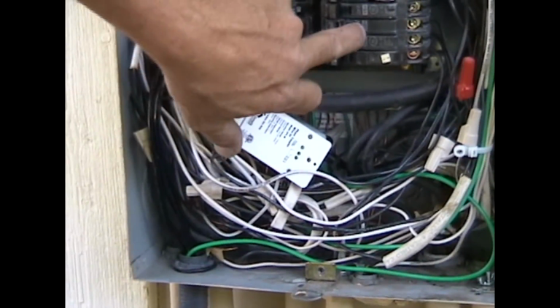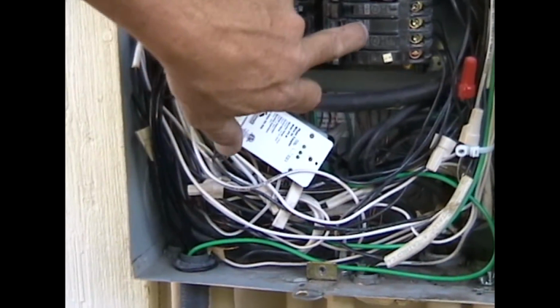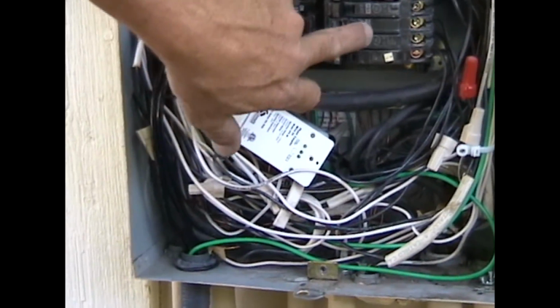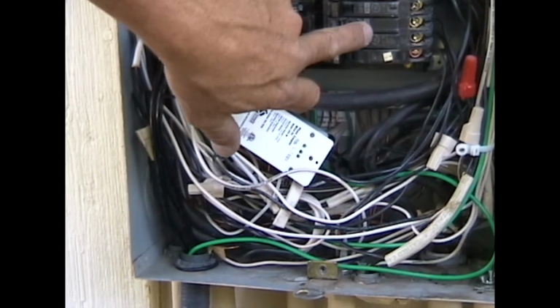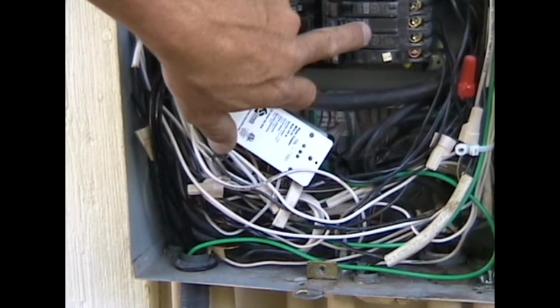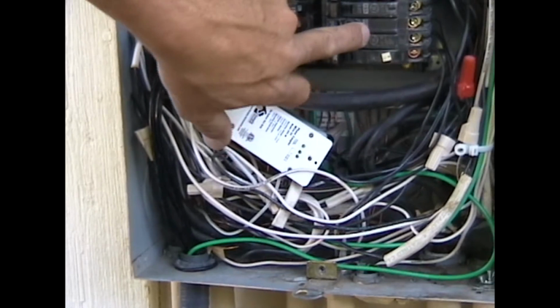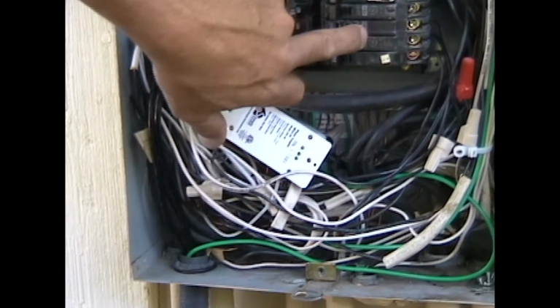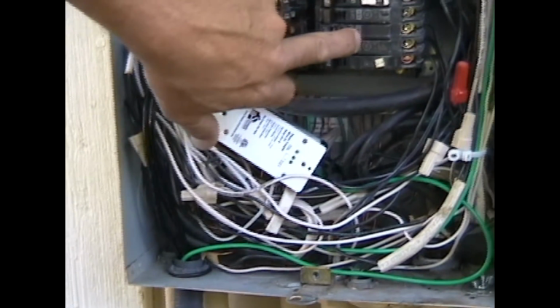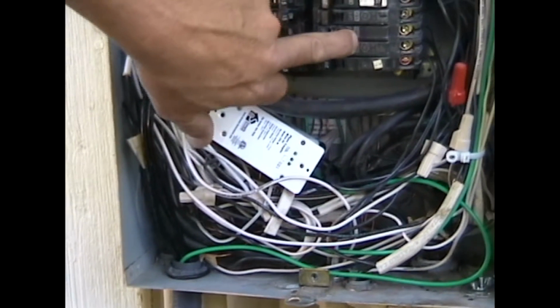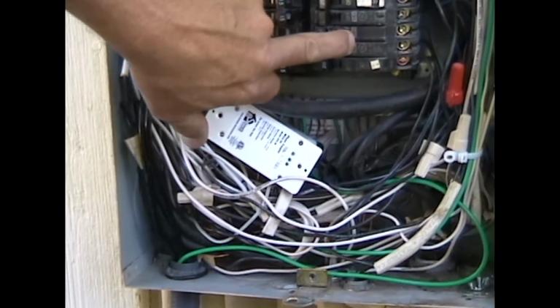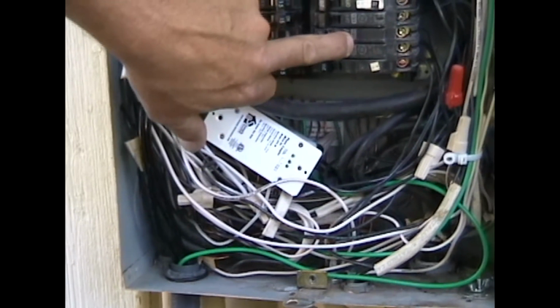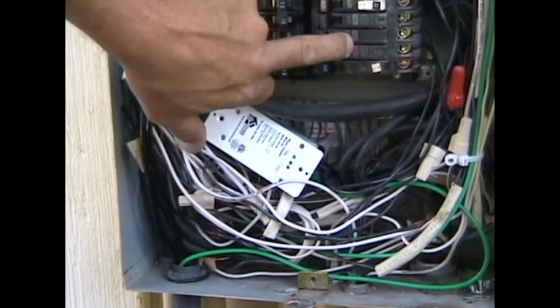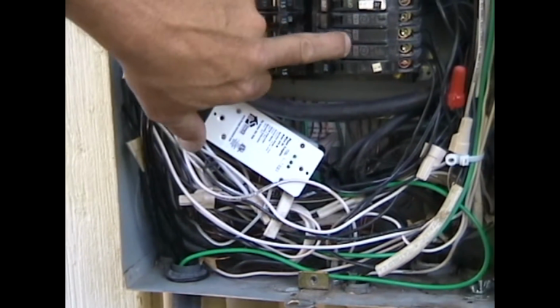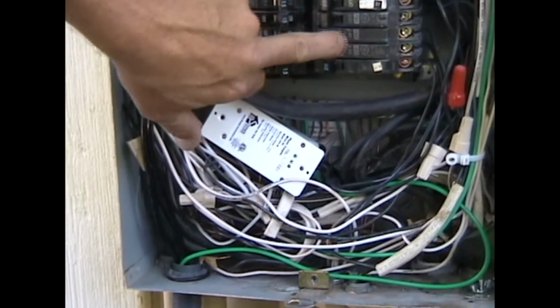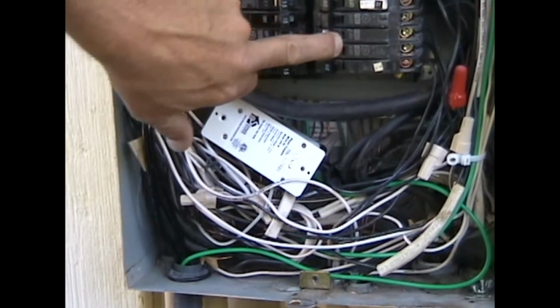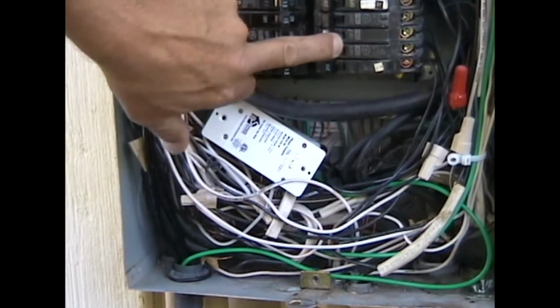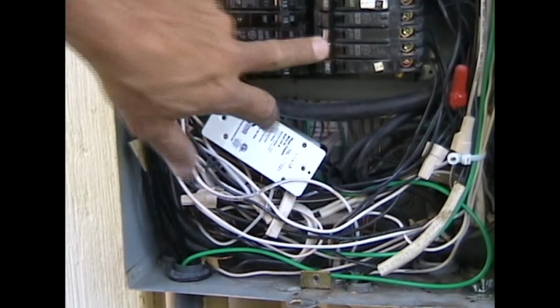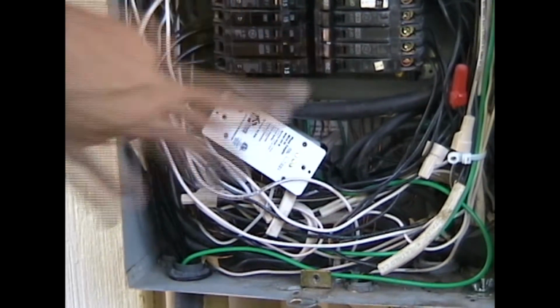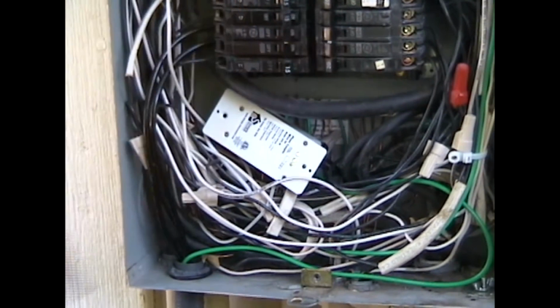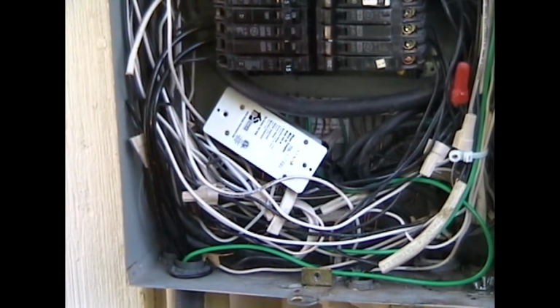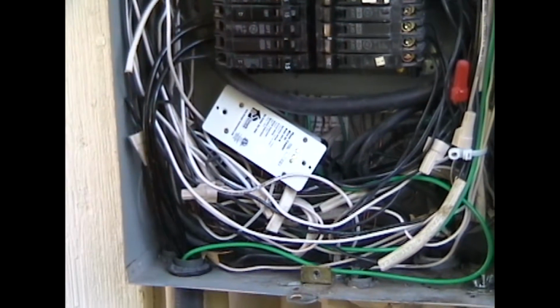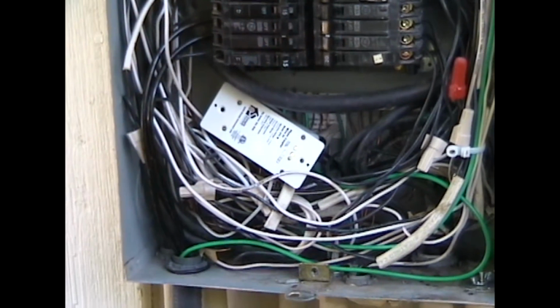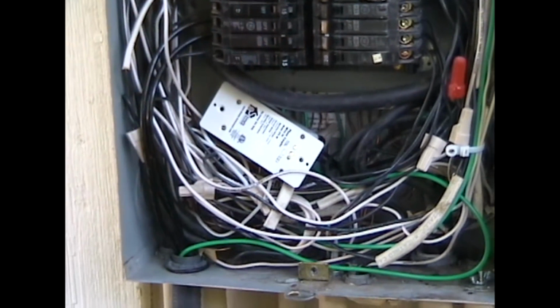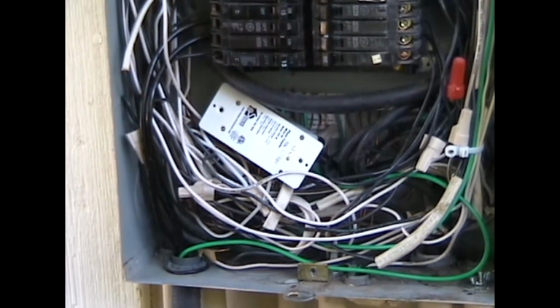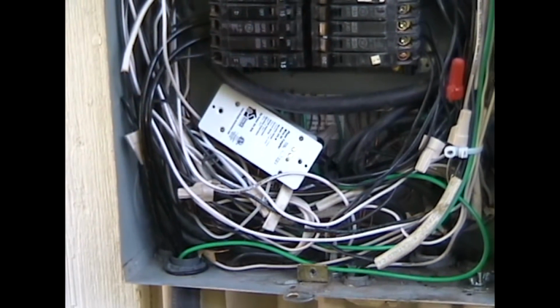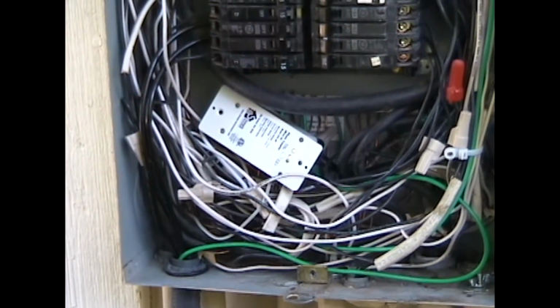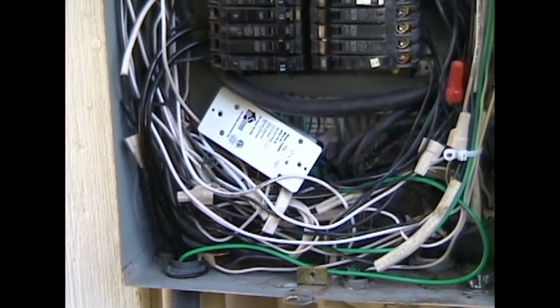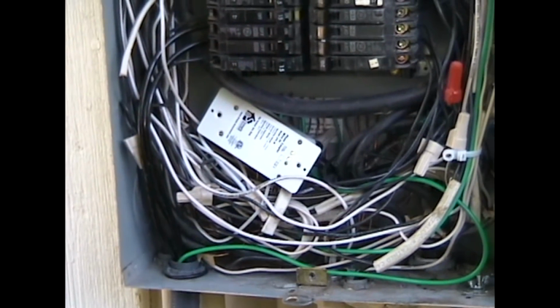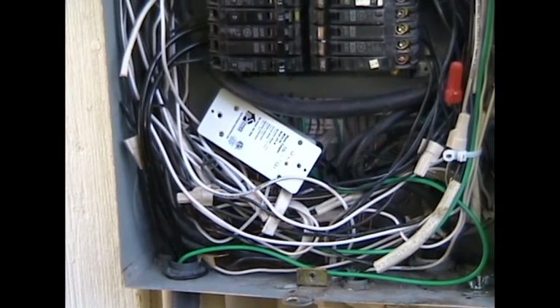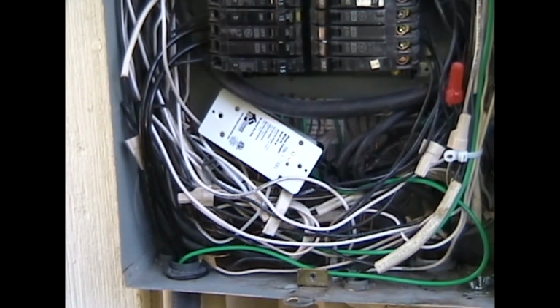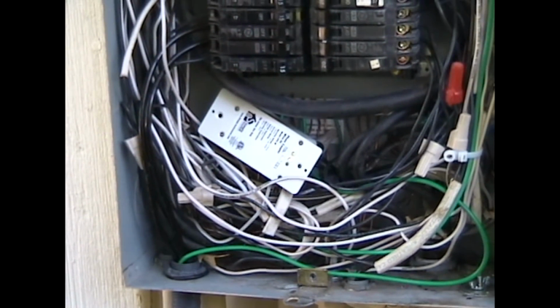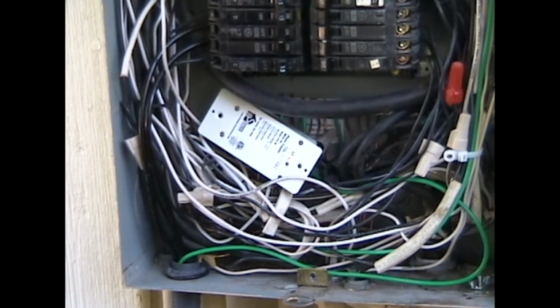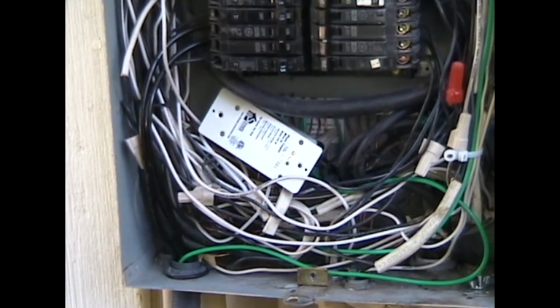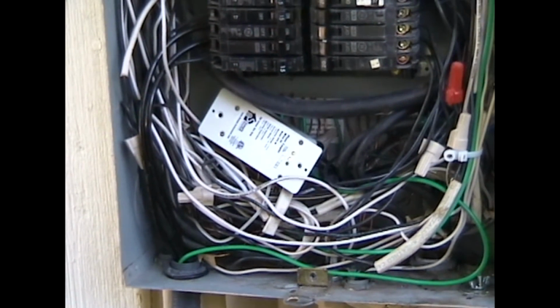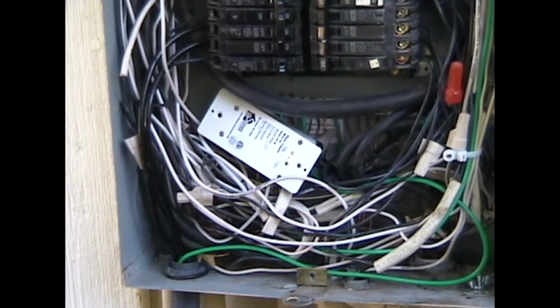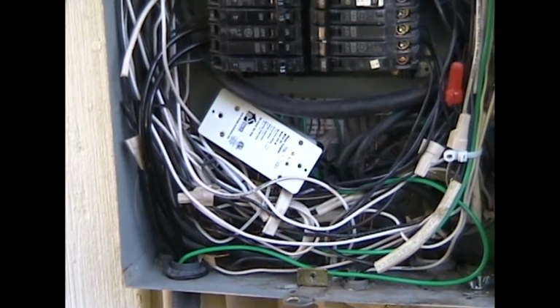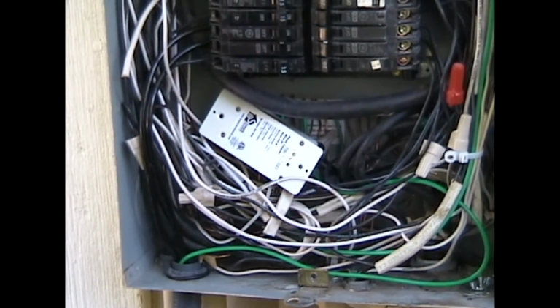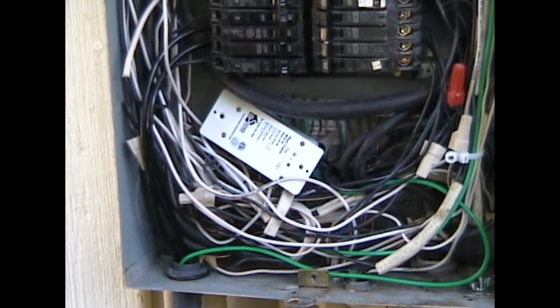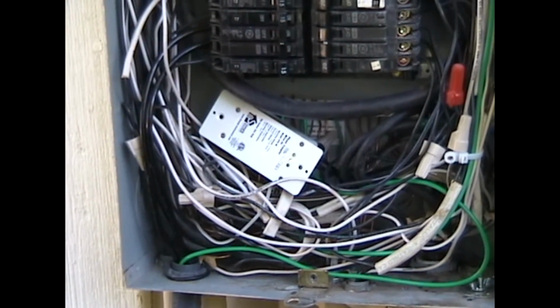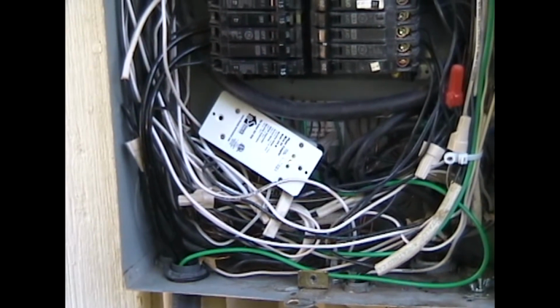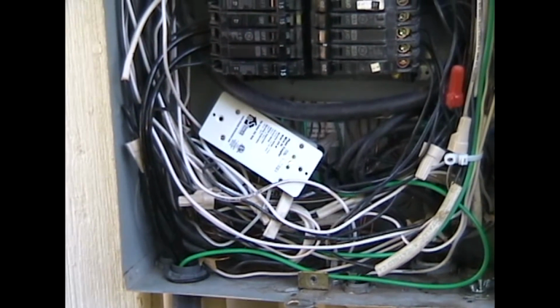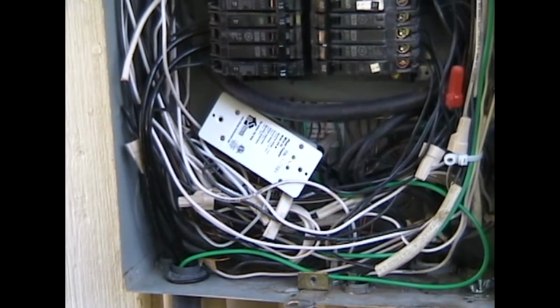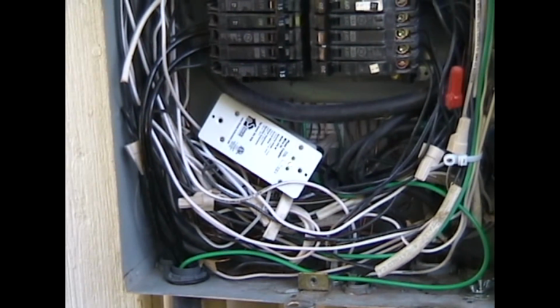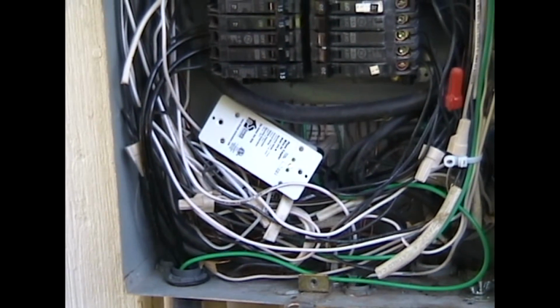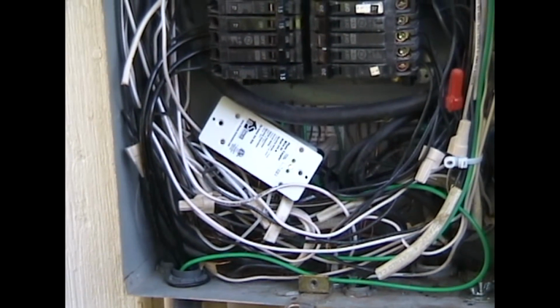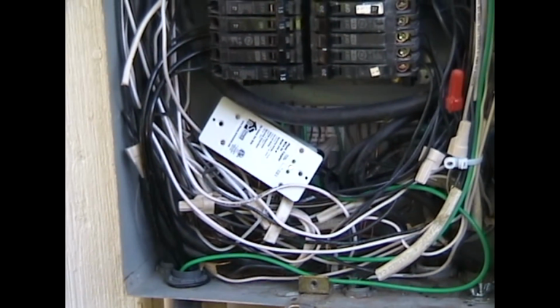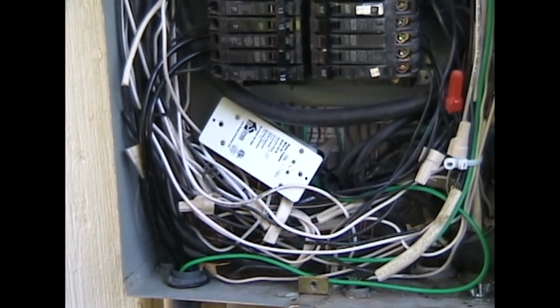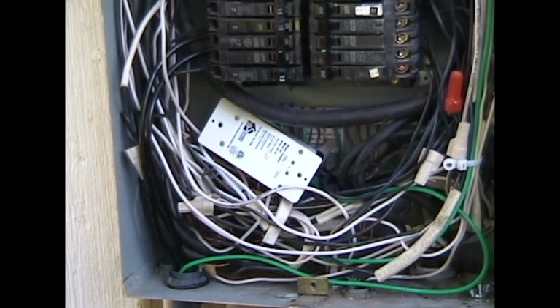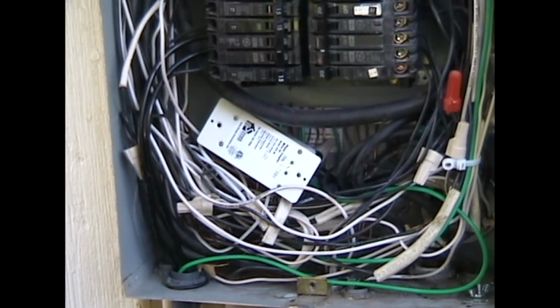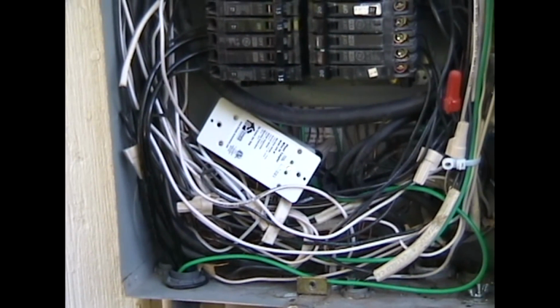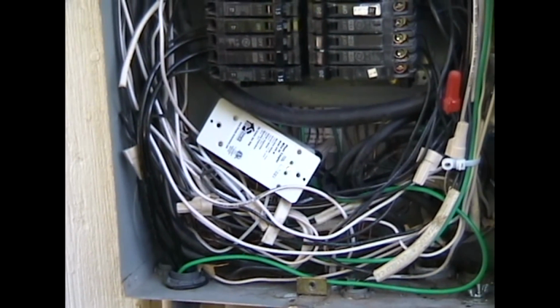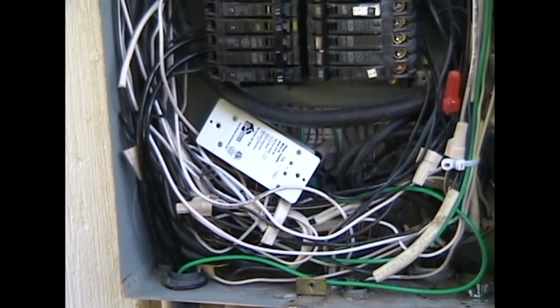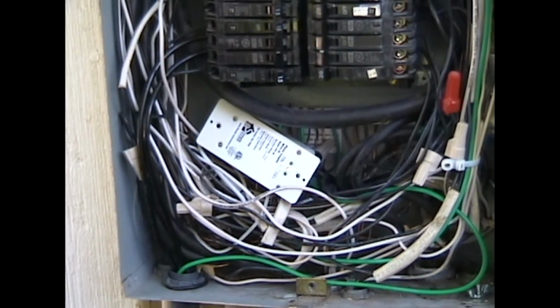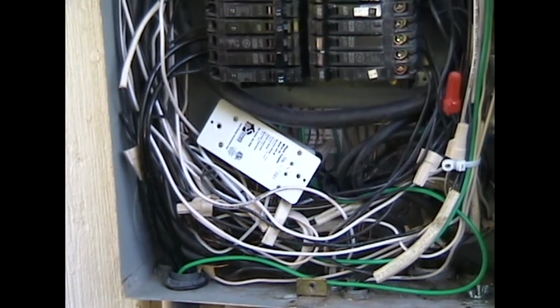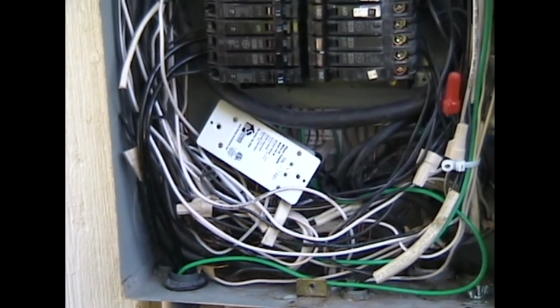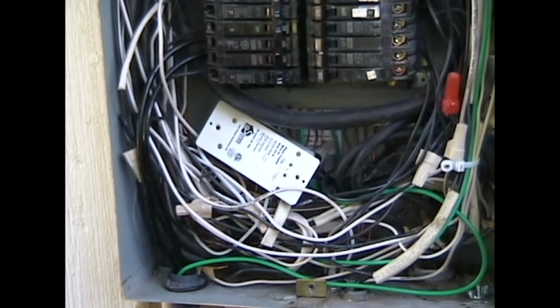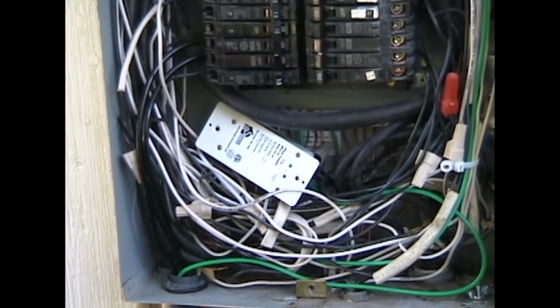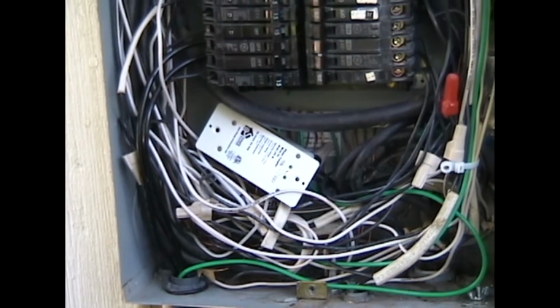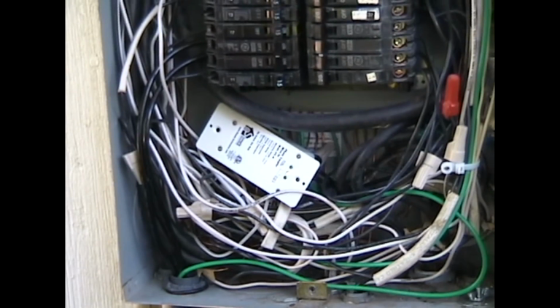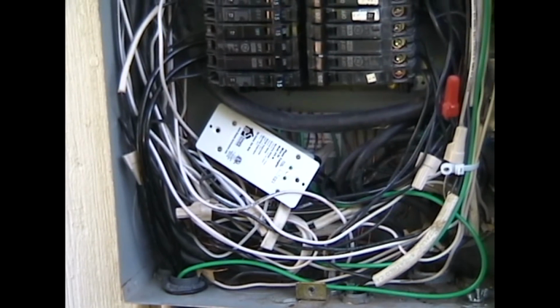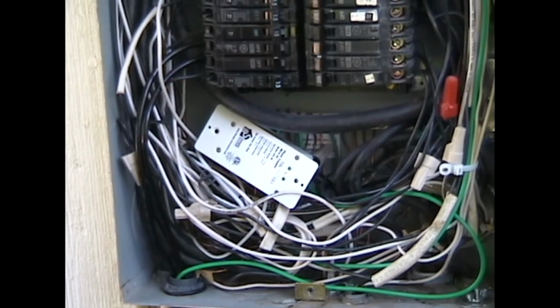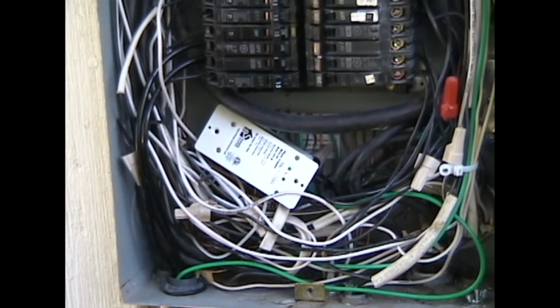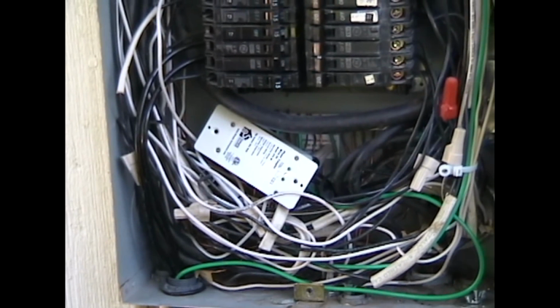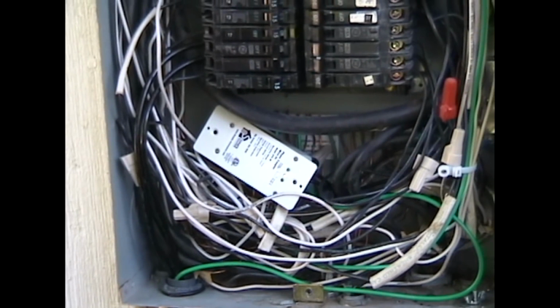They're on. And when the green LEDs are on, you know it's working and working appropriately.